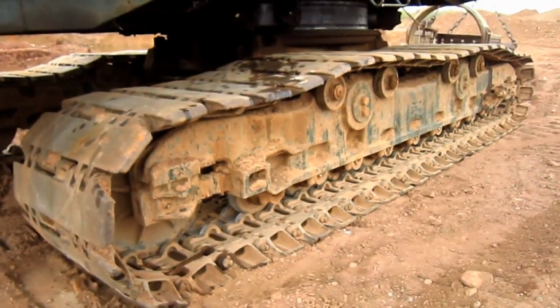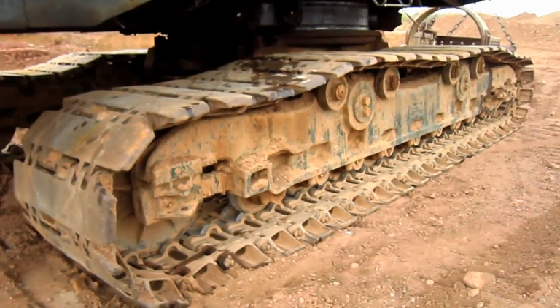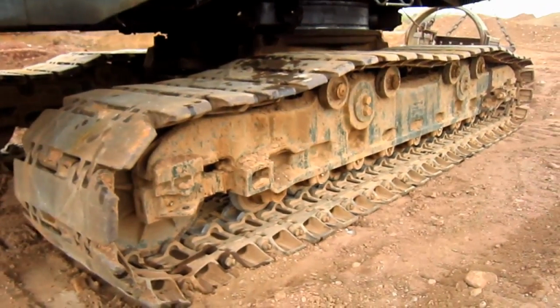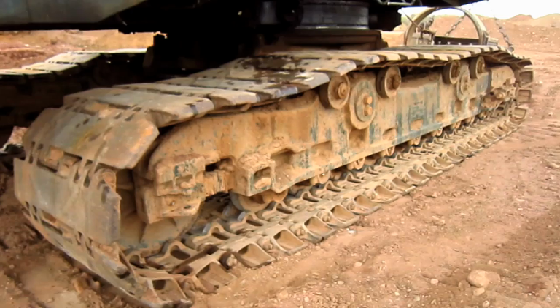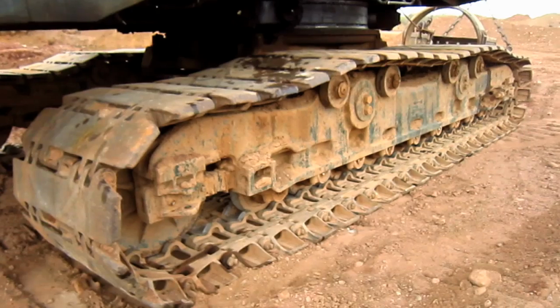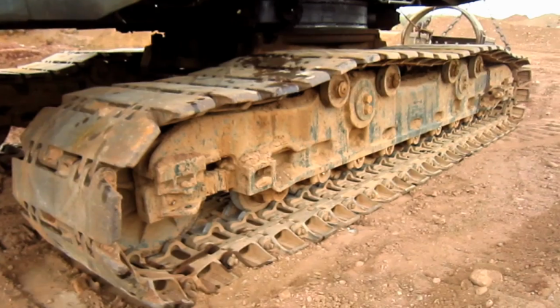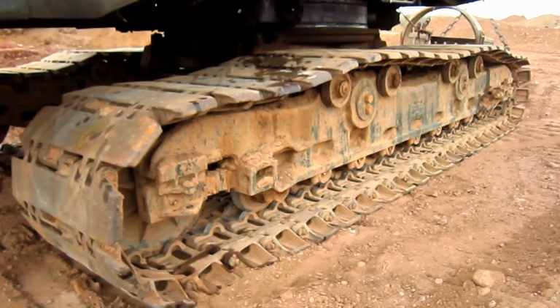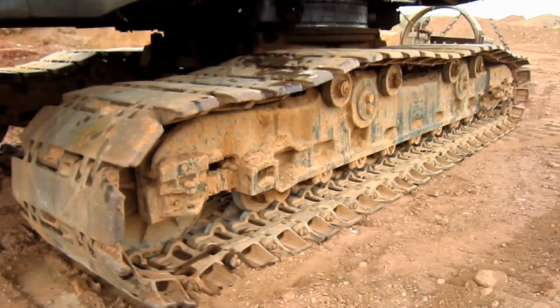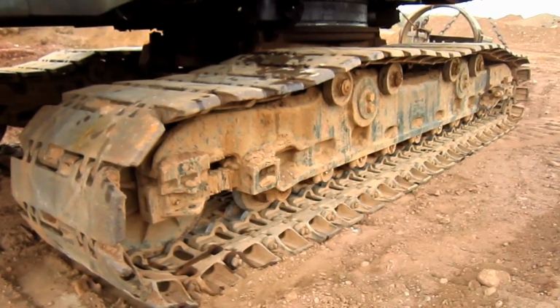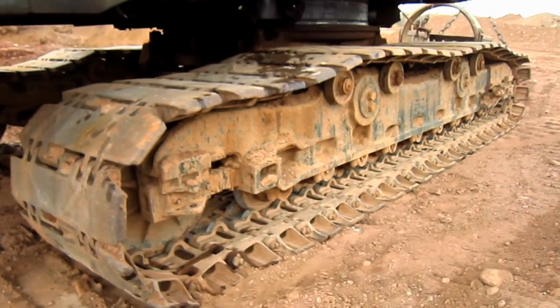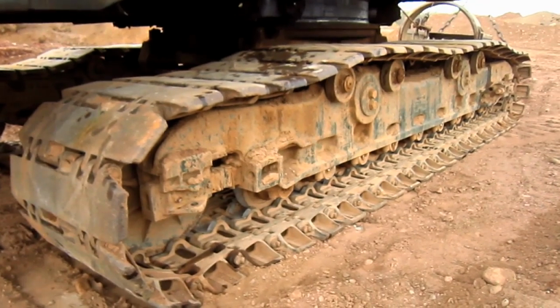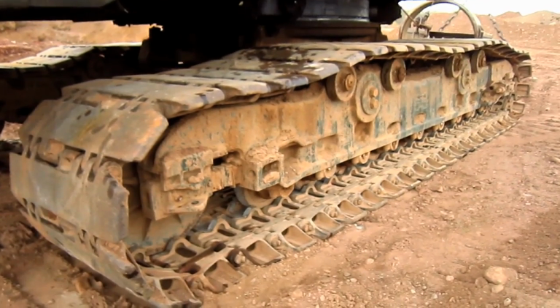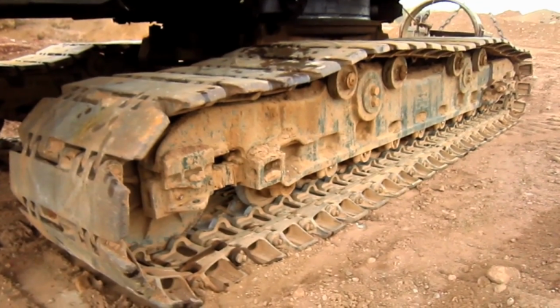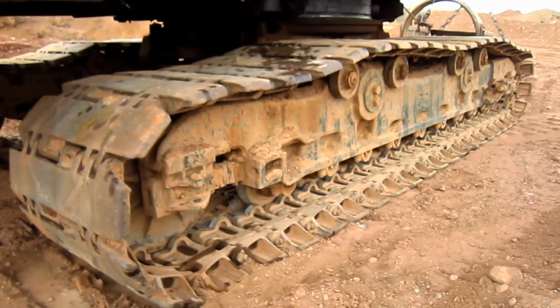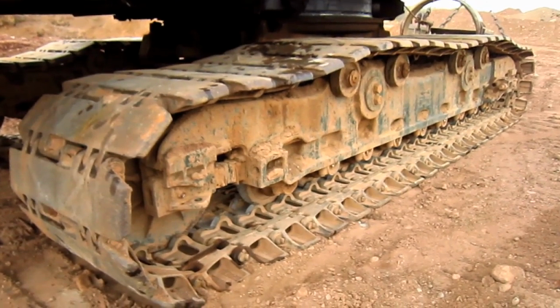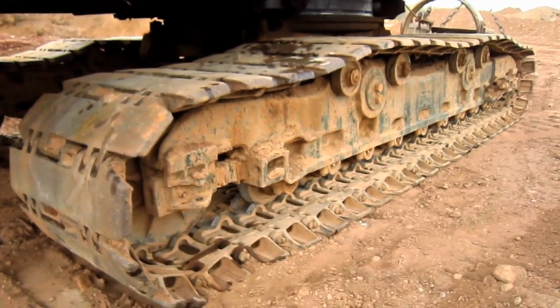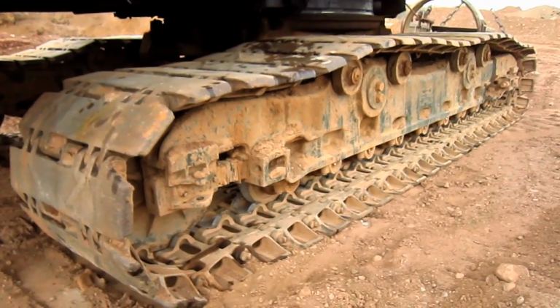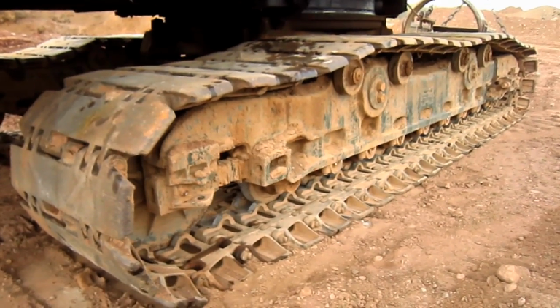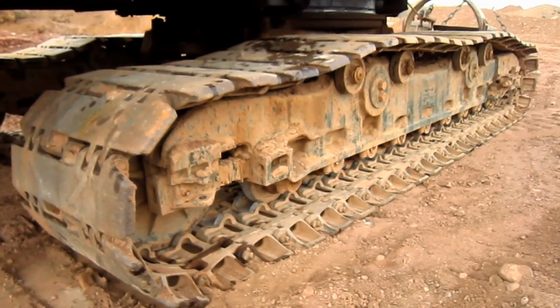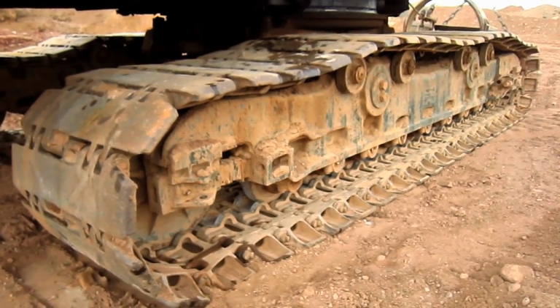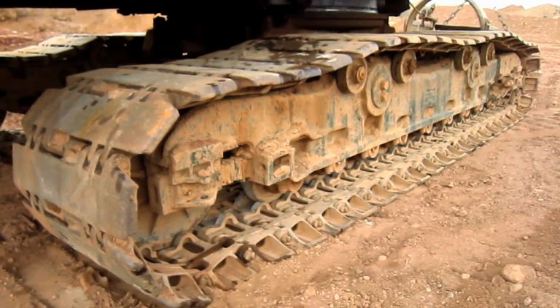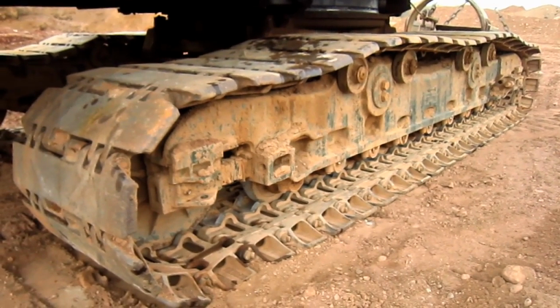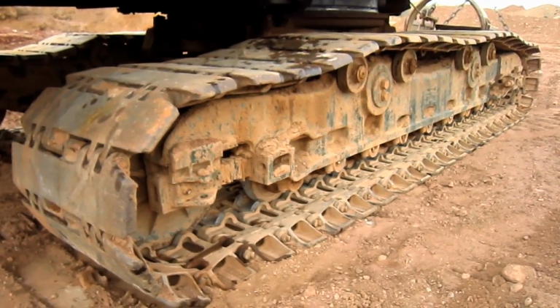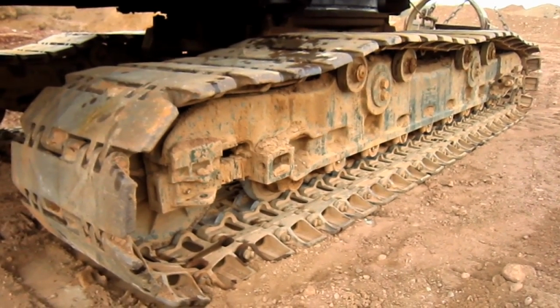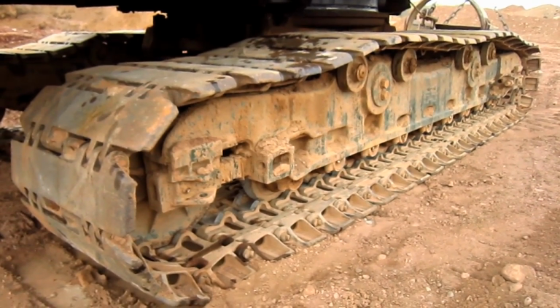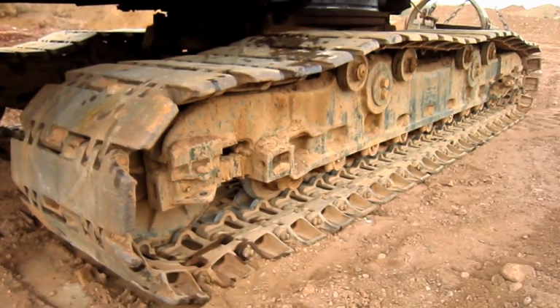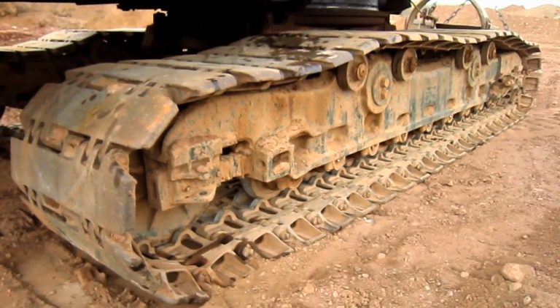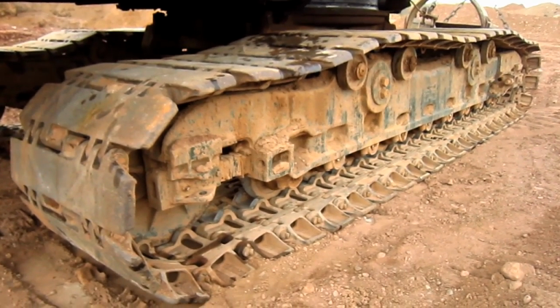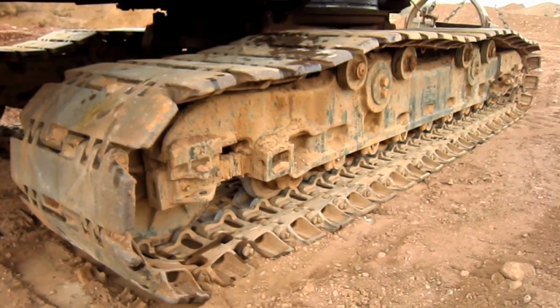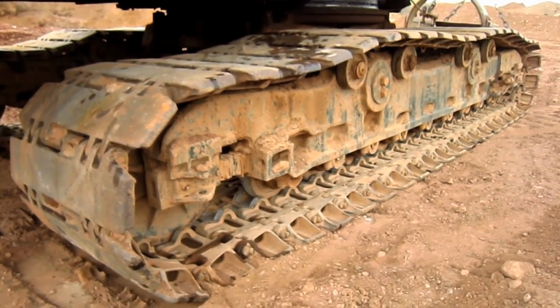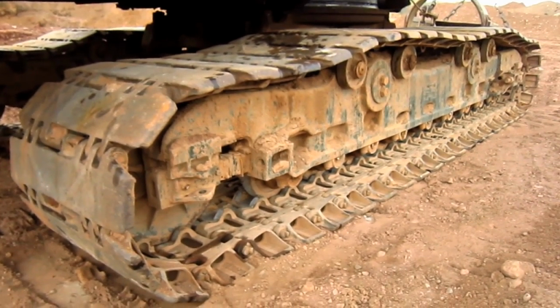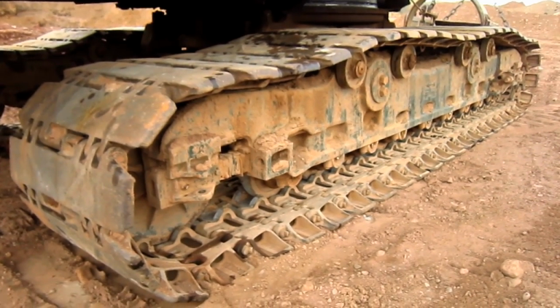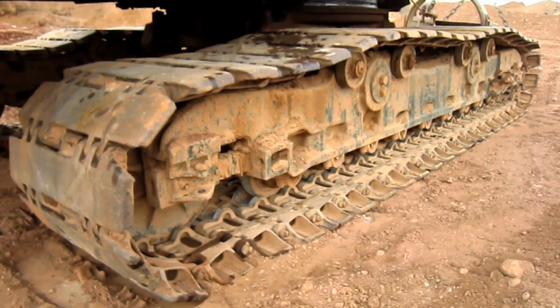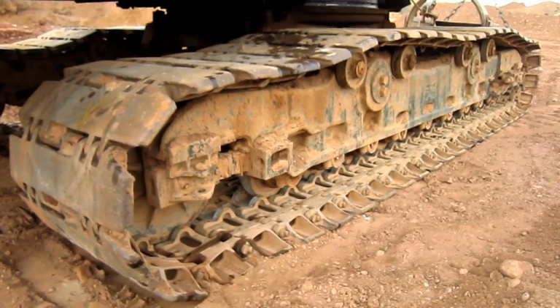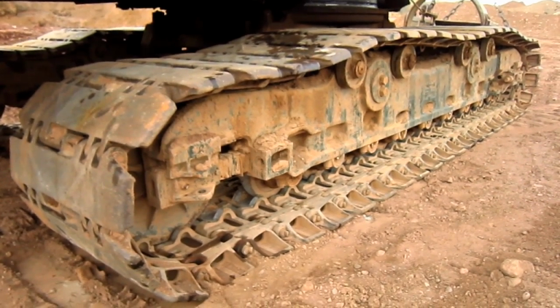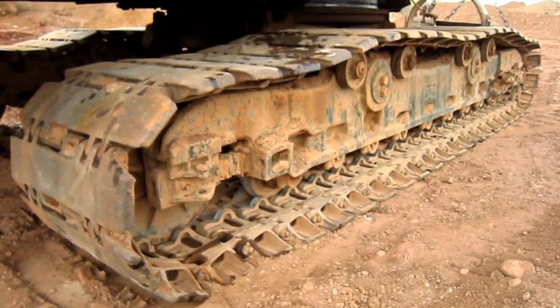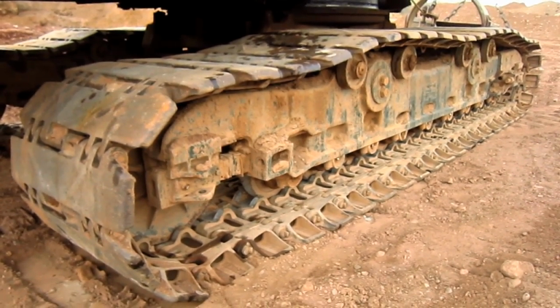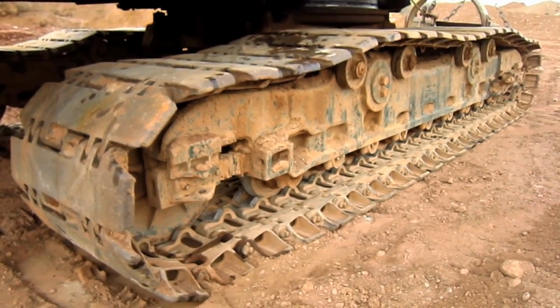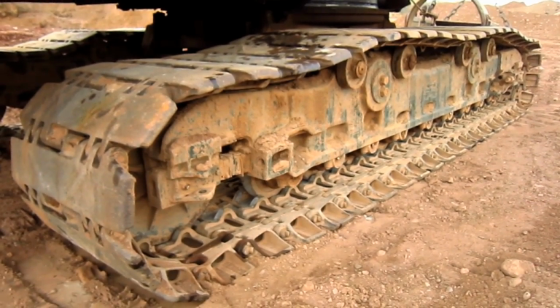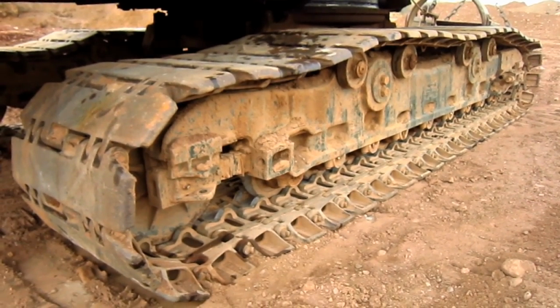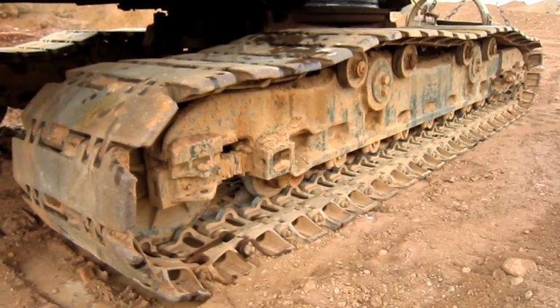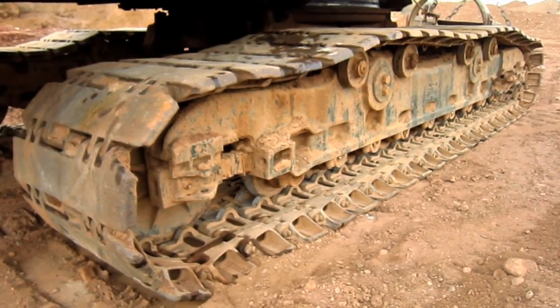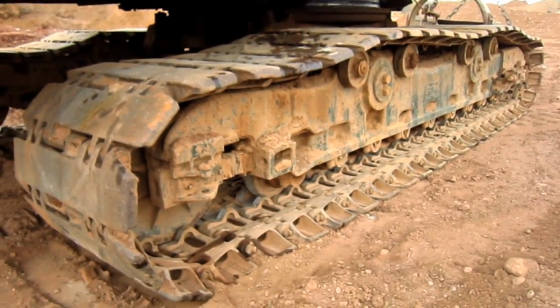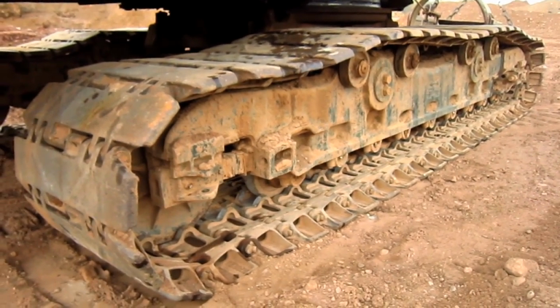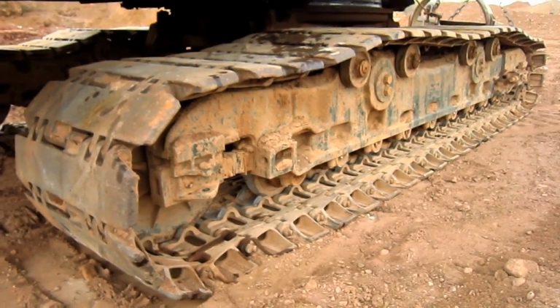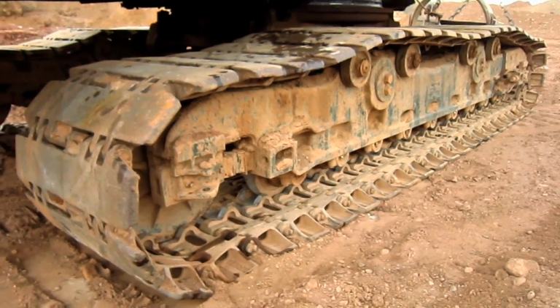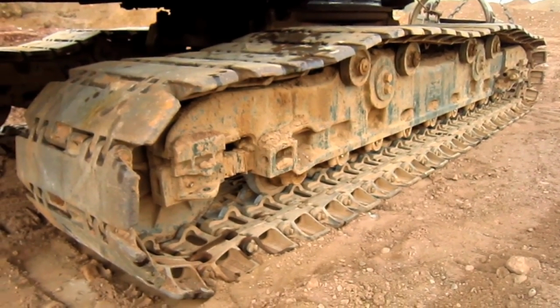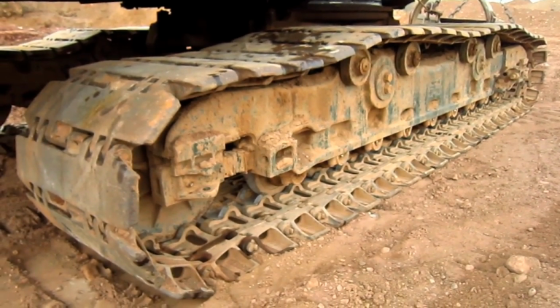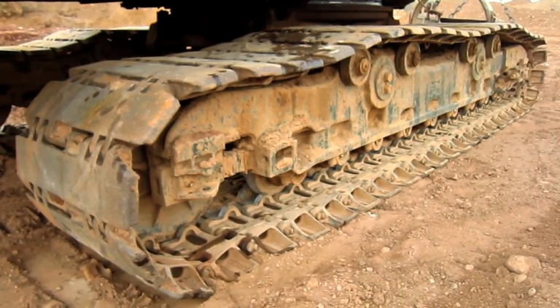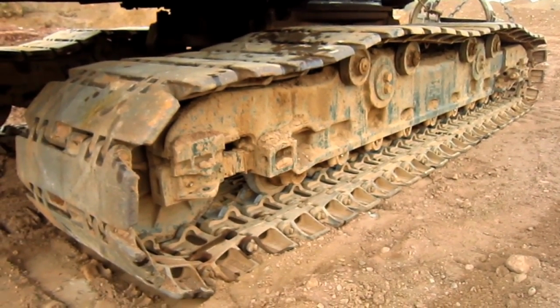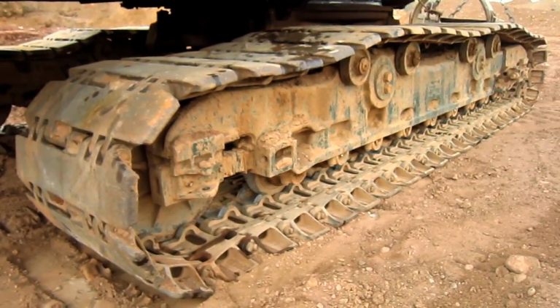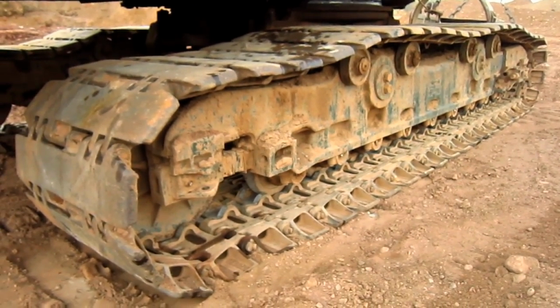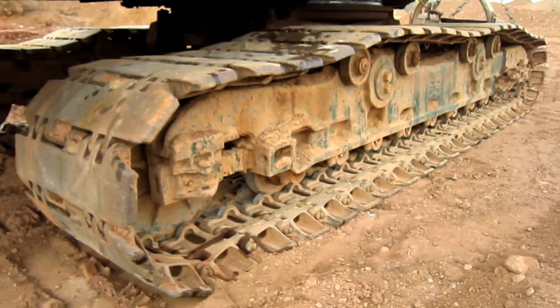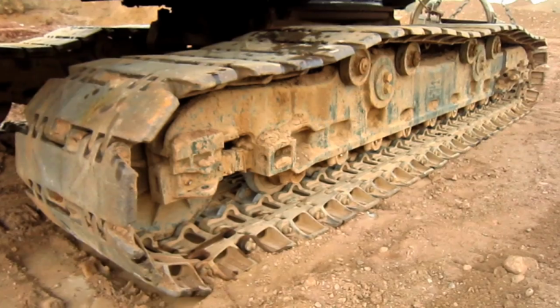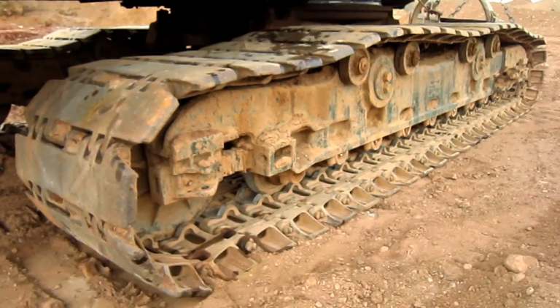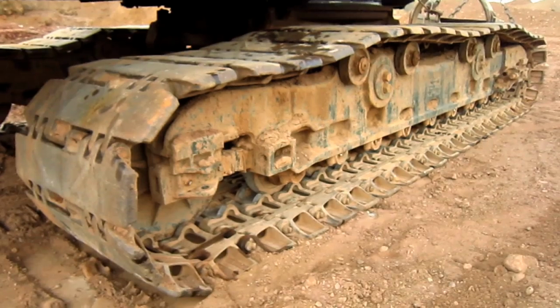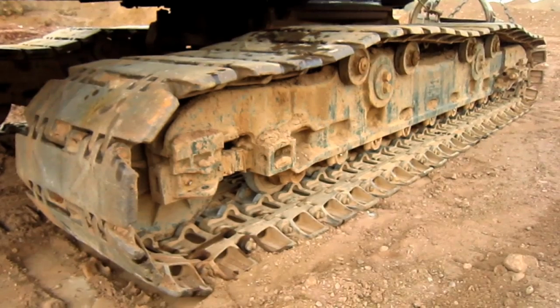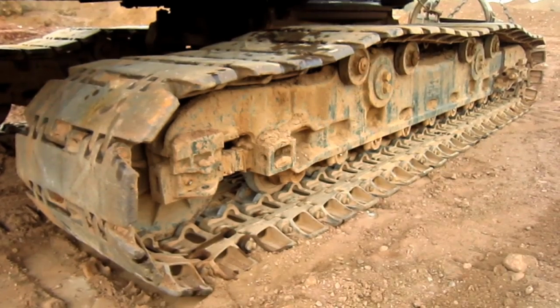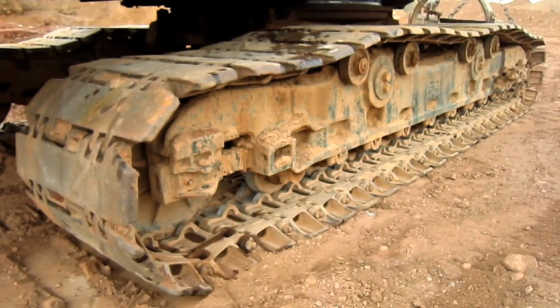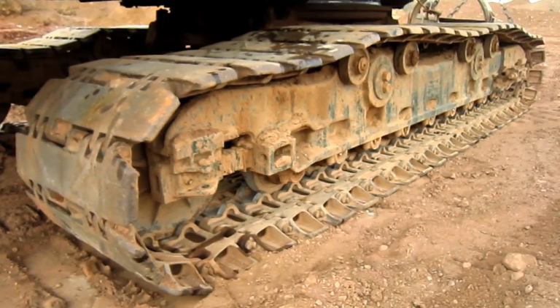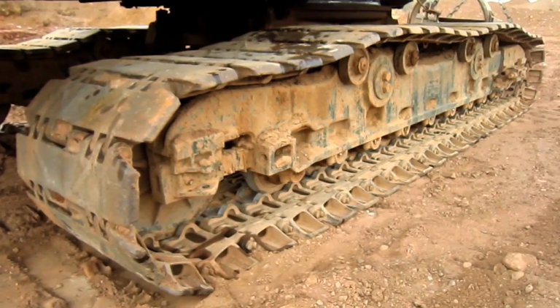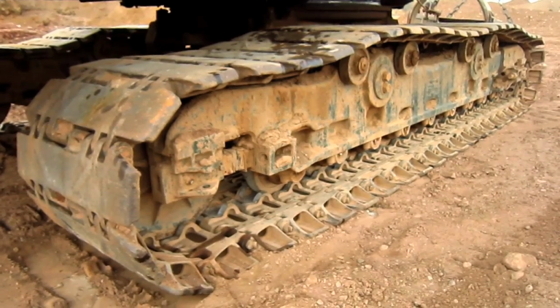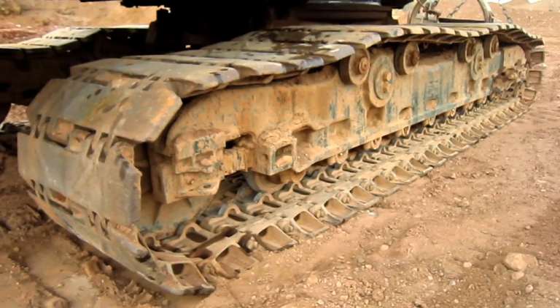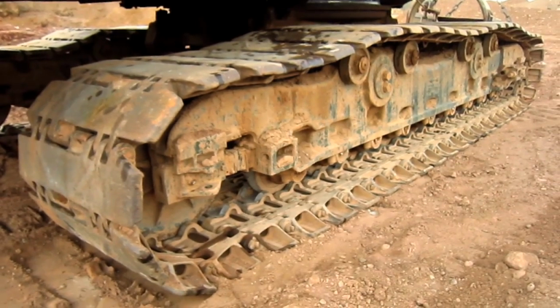From here, you can get a good view of one of the big crawlers on the 71B Series 3, which measures 18 feet in length.